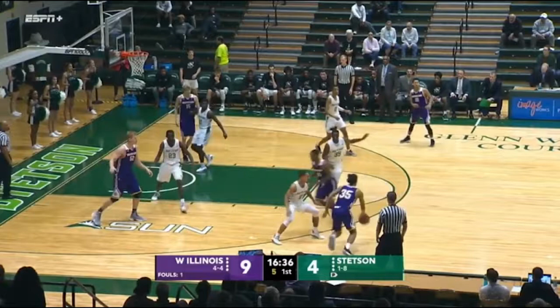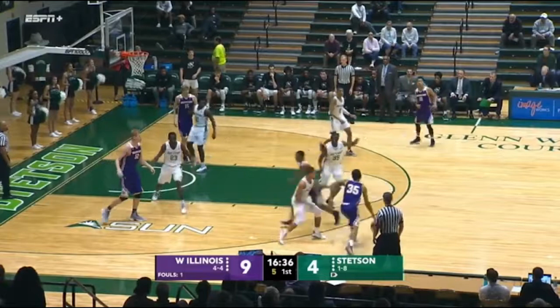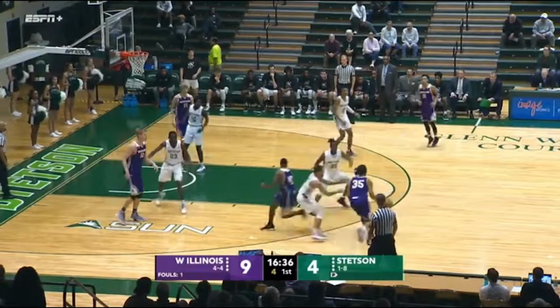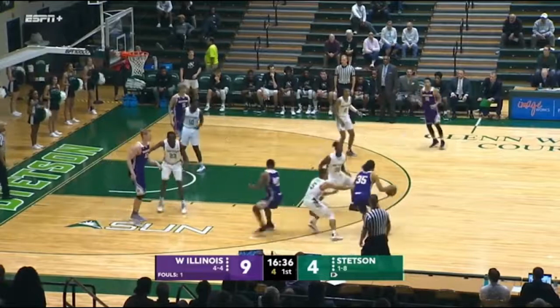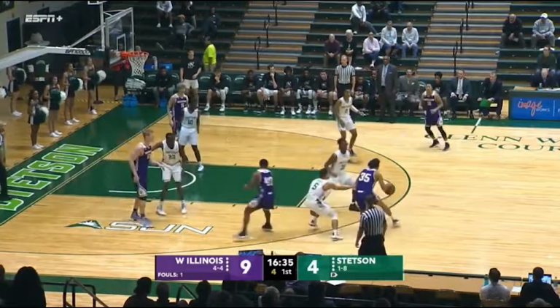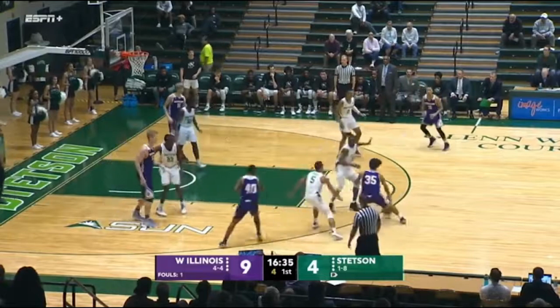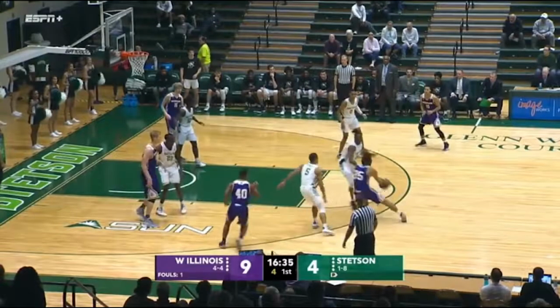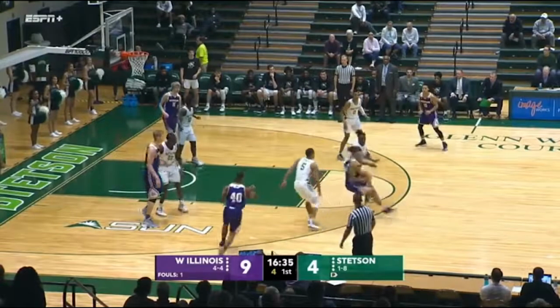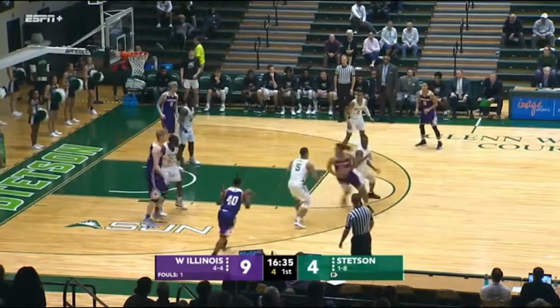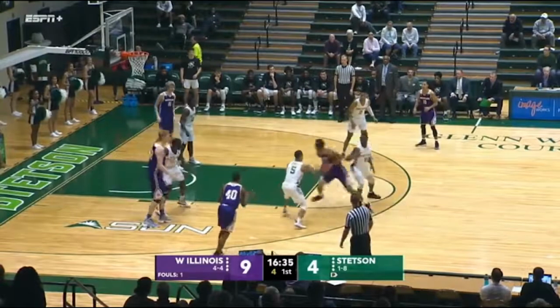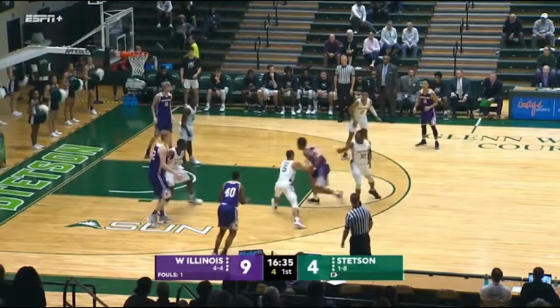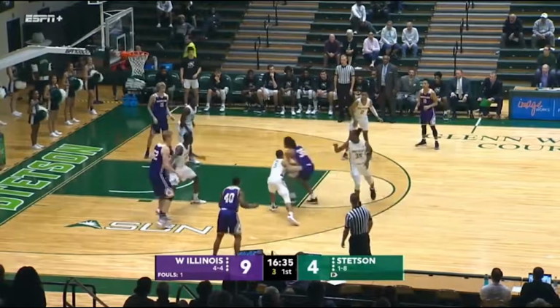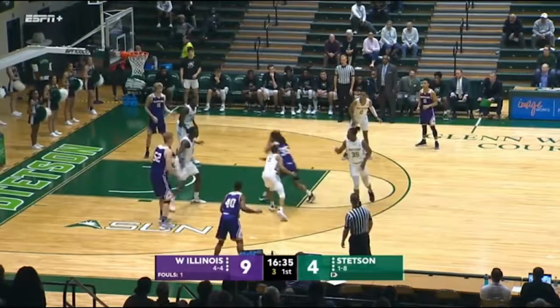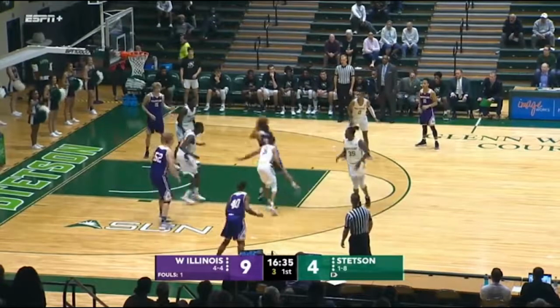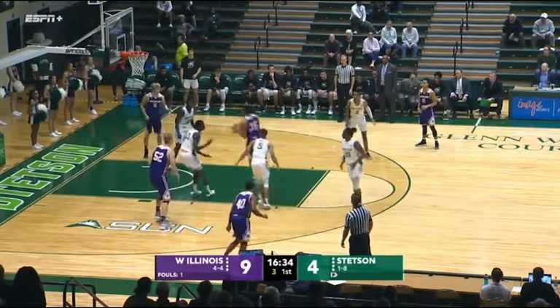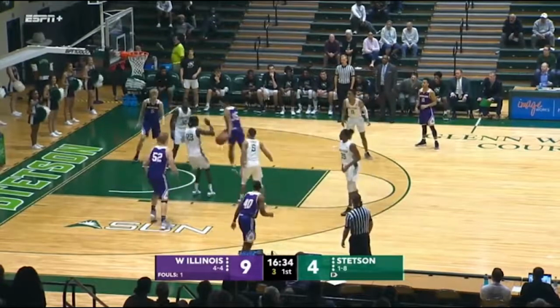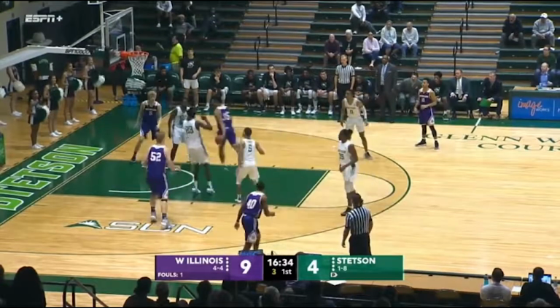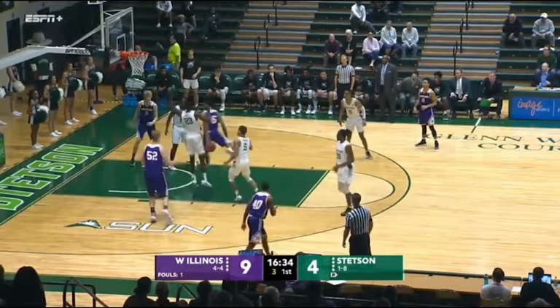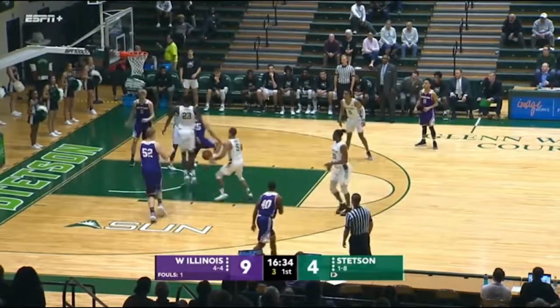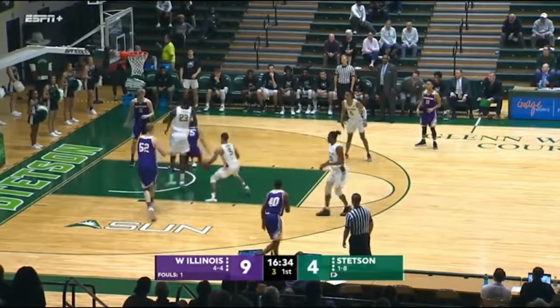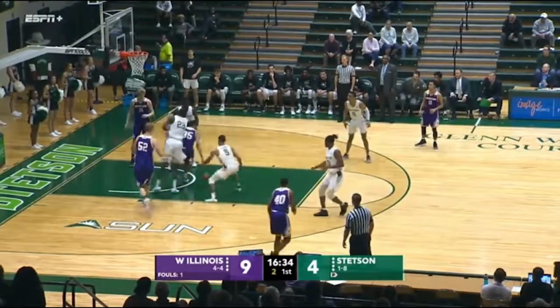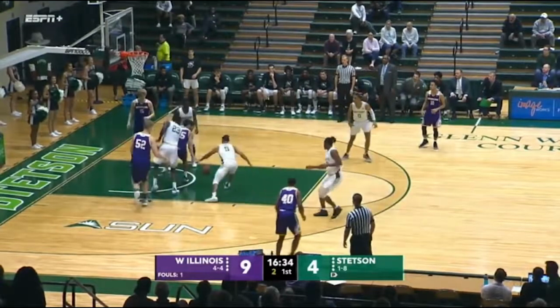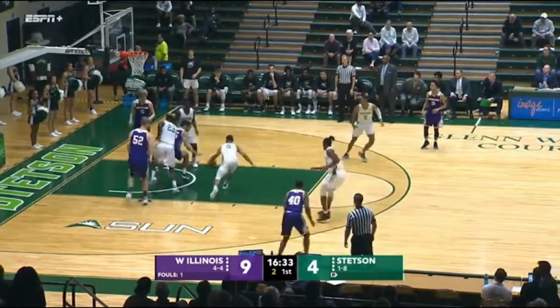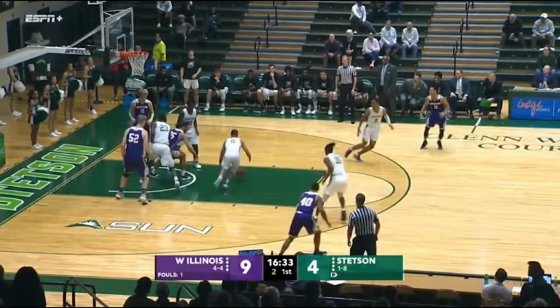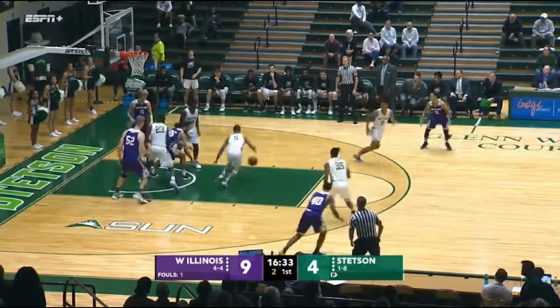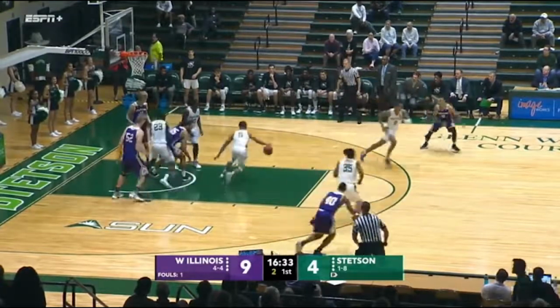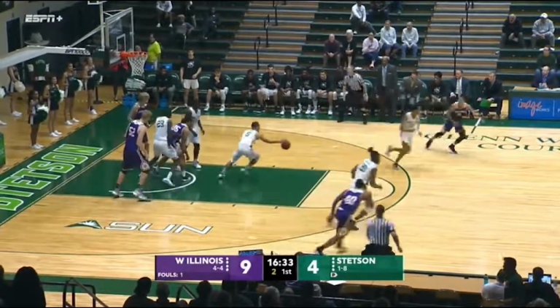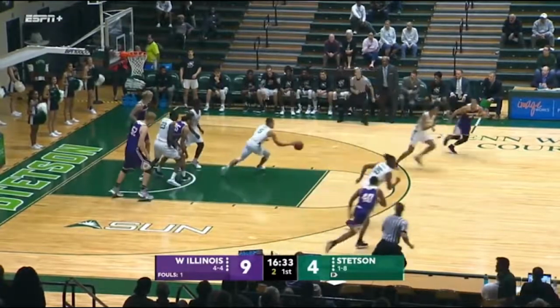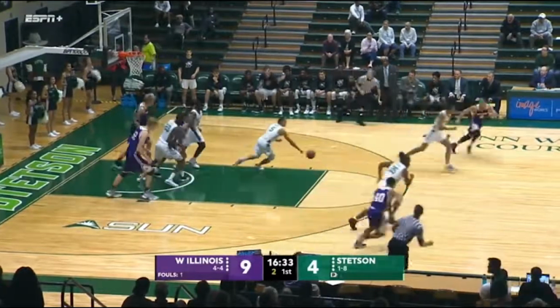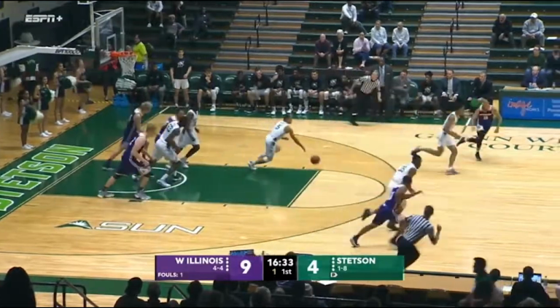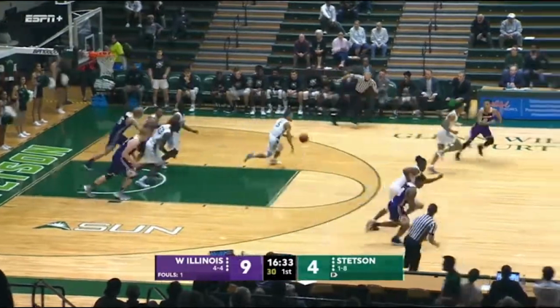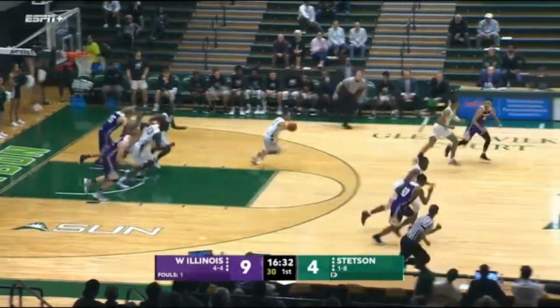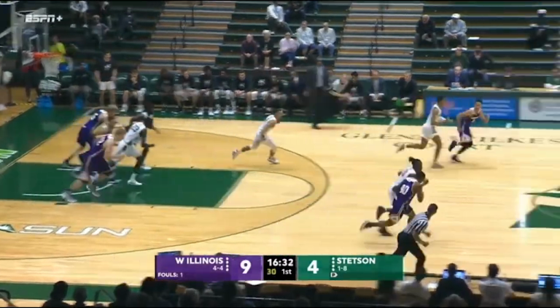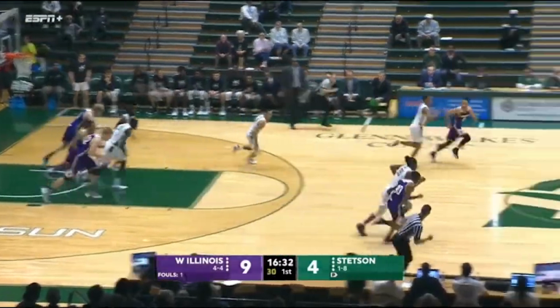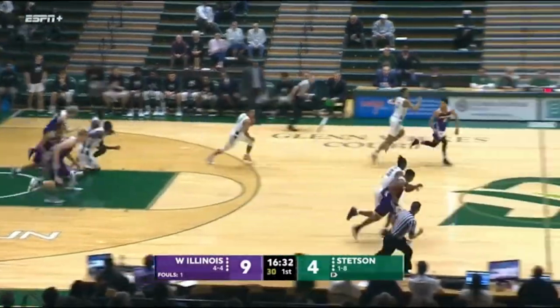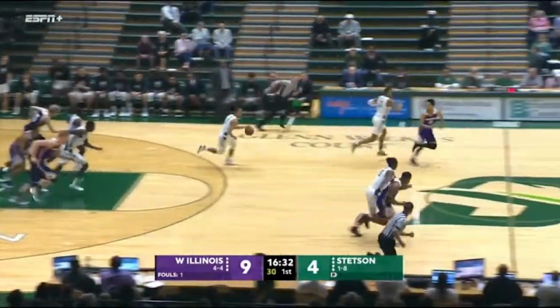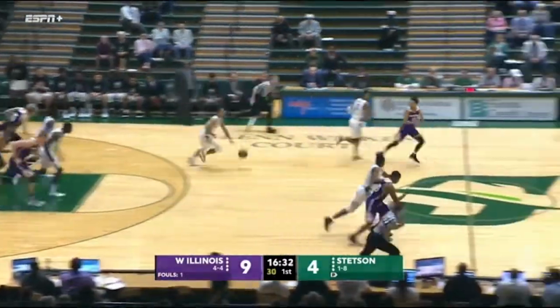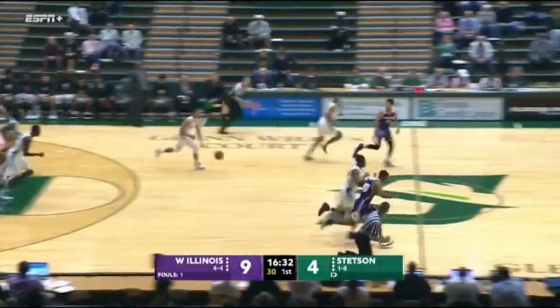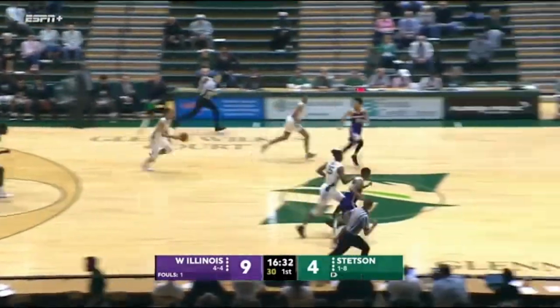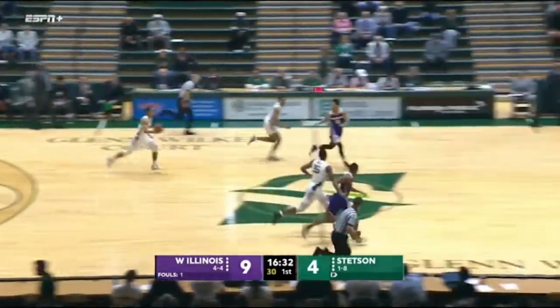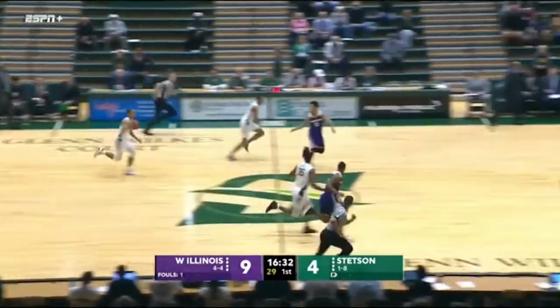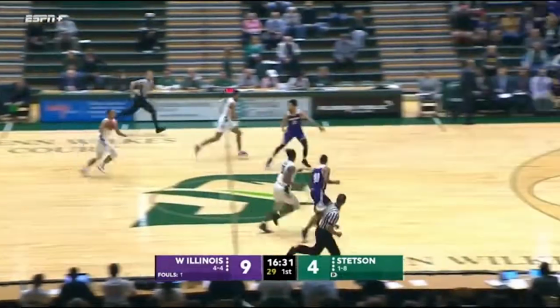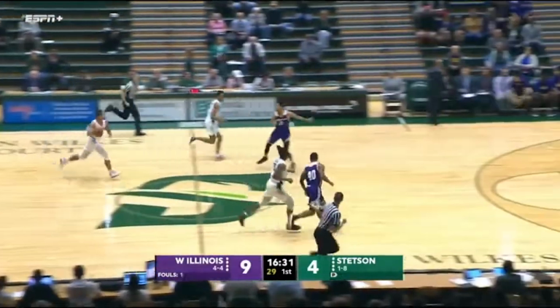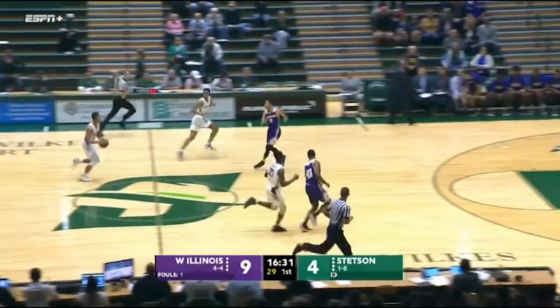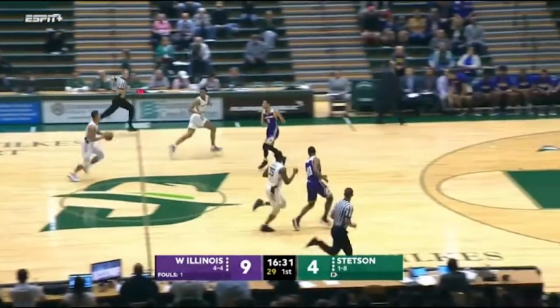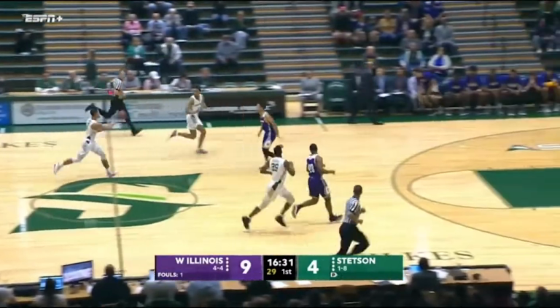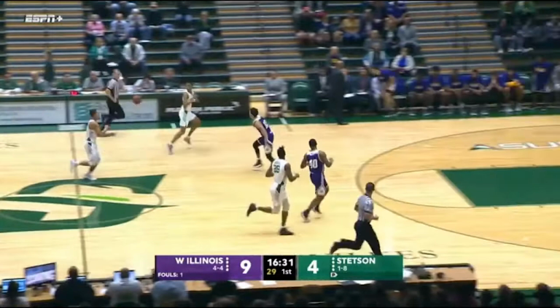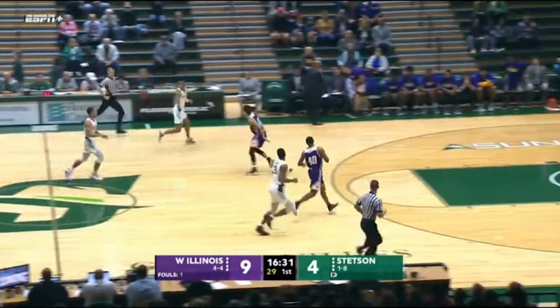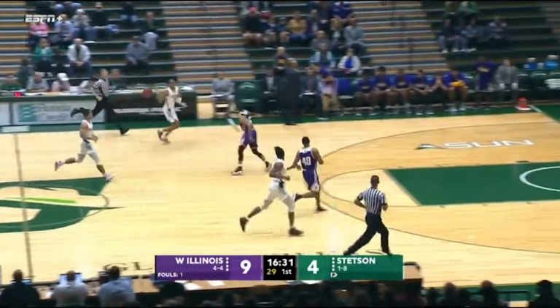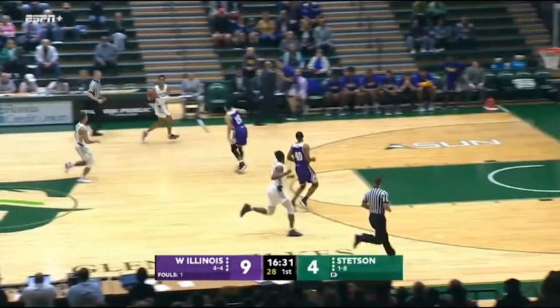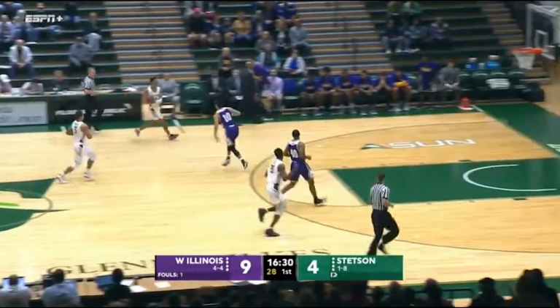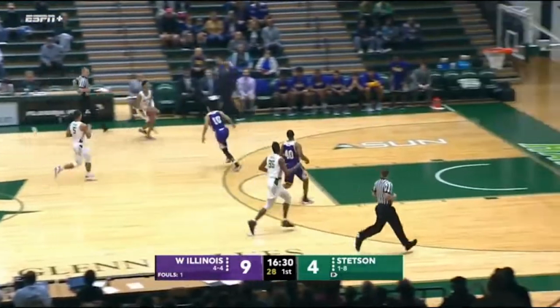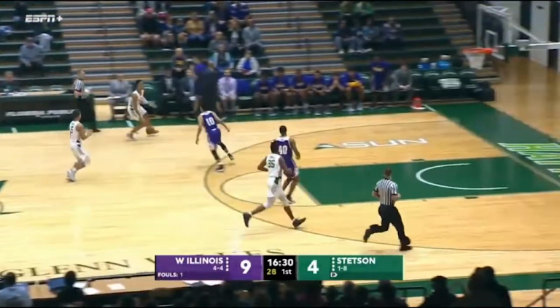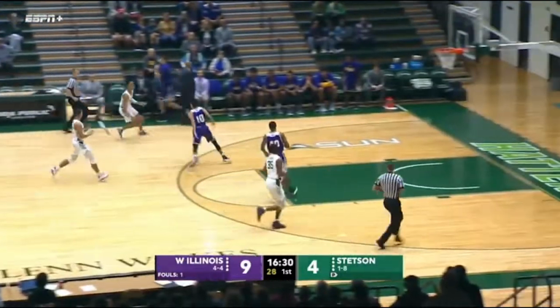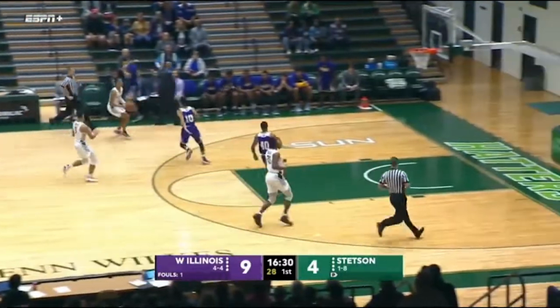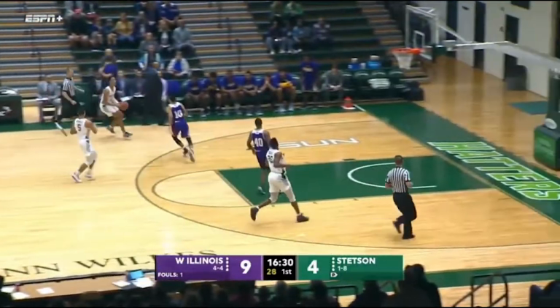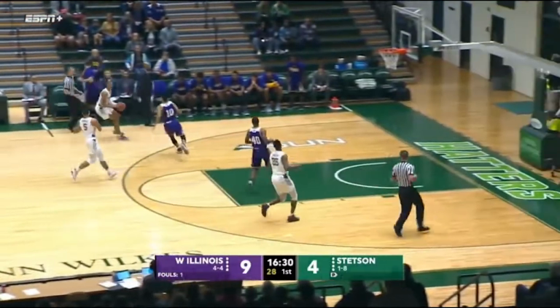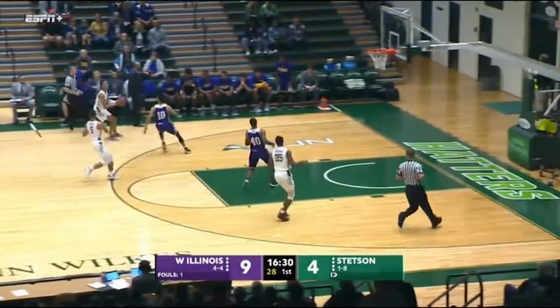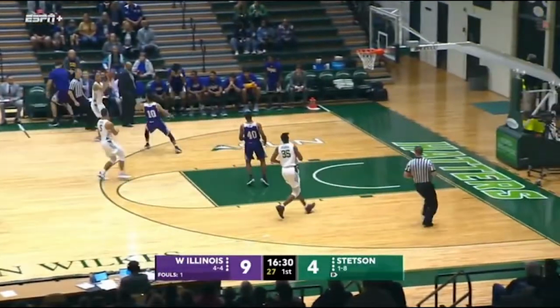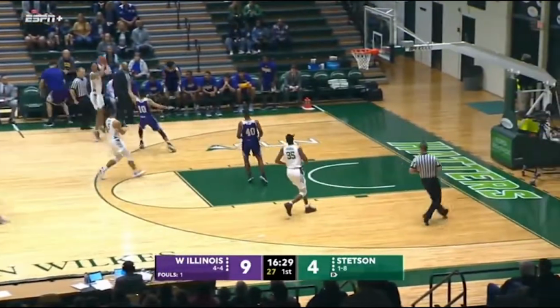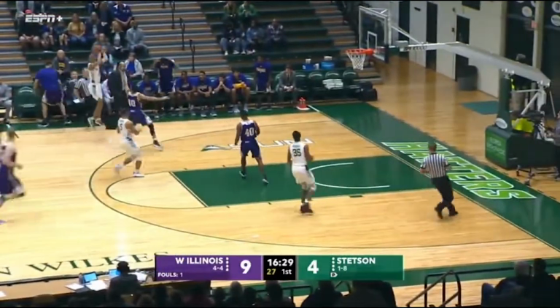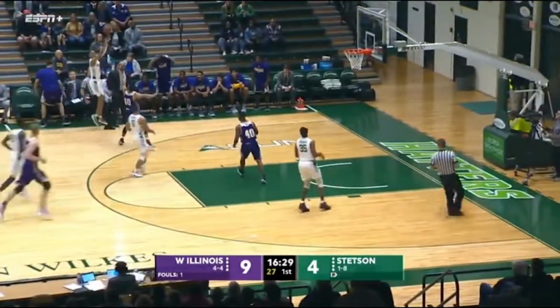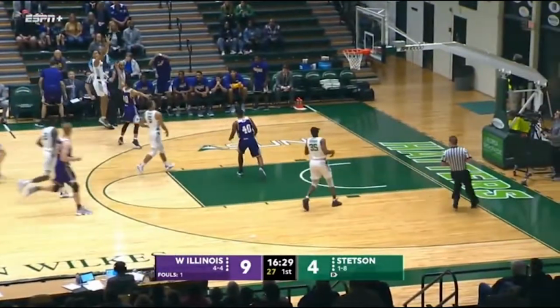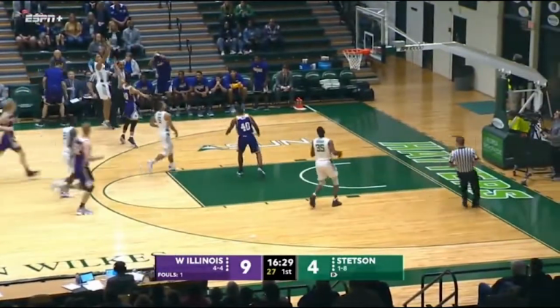Good defense here by the Hatters. Johnson, oh, what a spin. He dropped the ball as he went to shovel it to Gilbeck, and now the Hatters in transition.